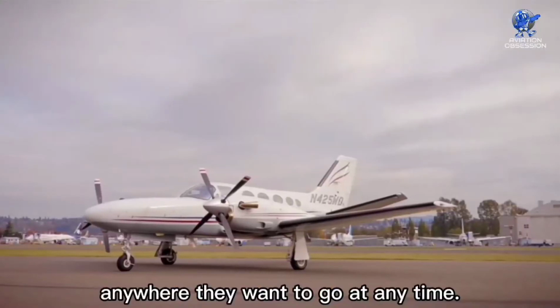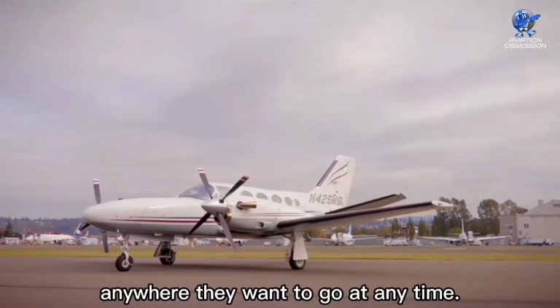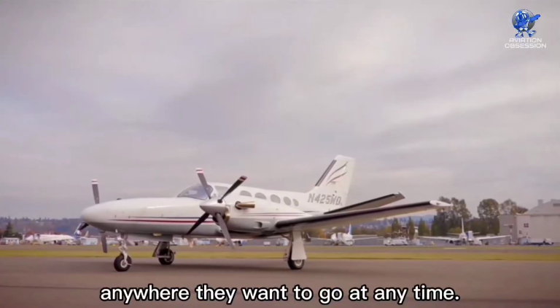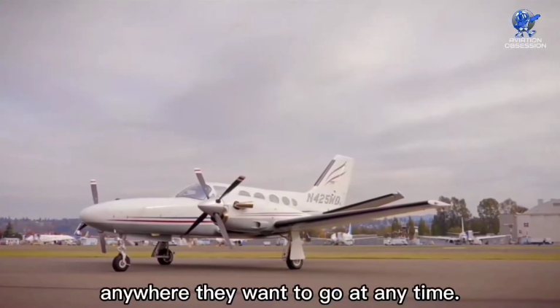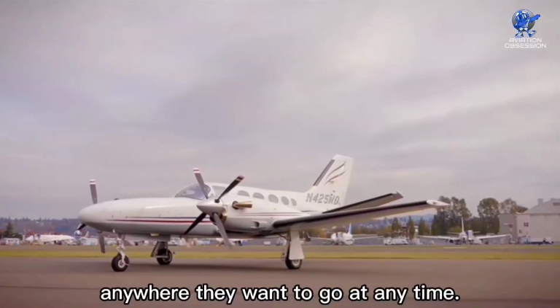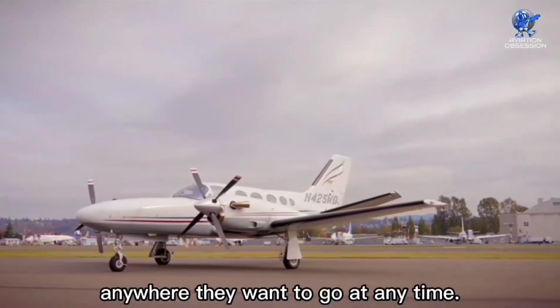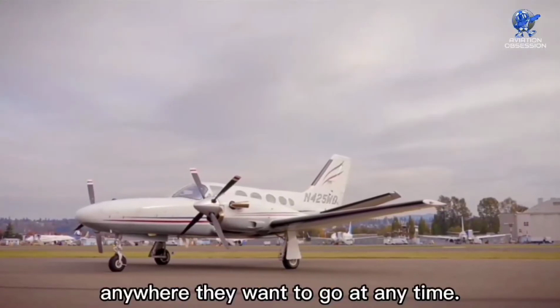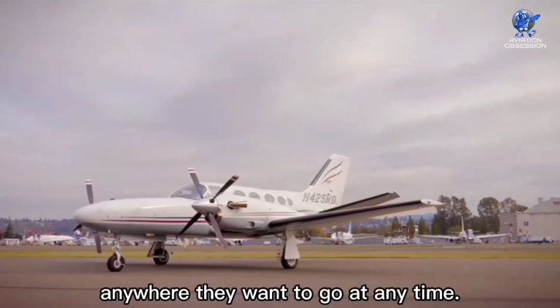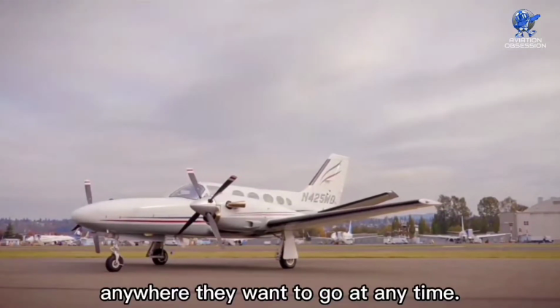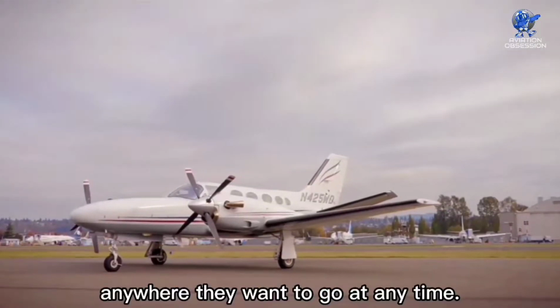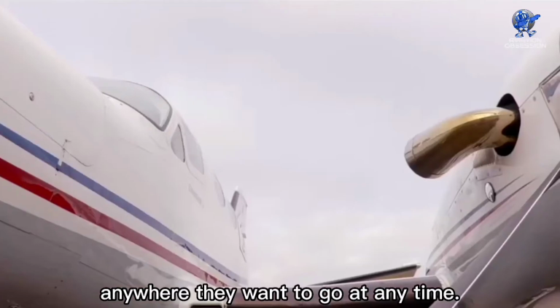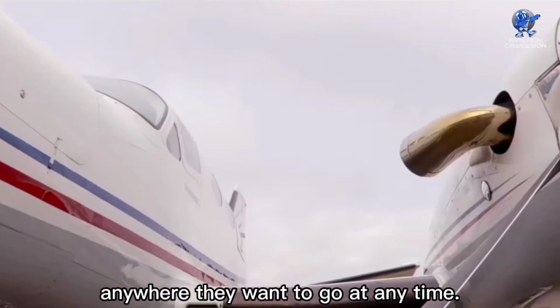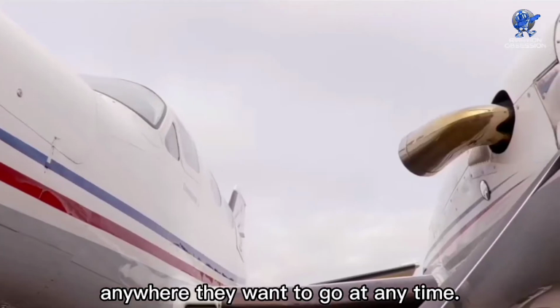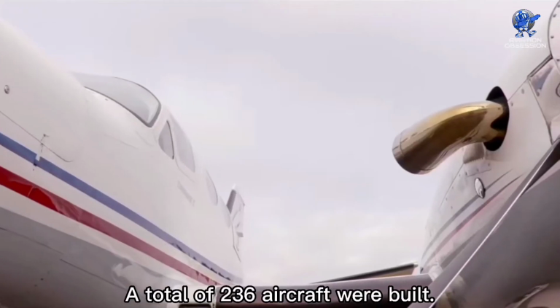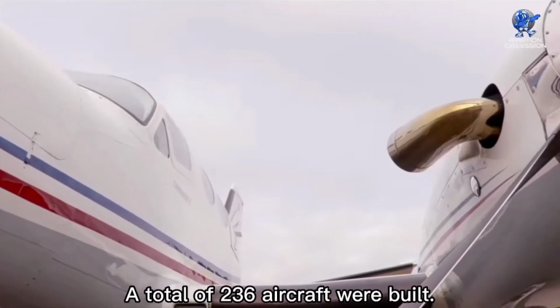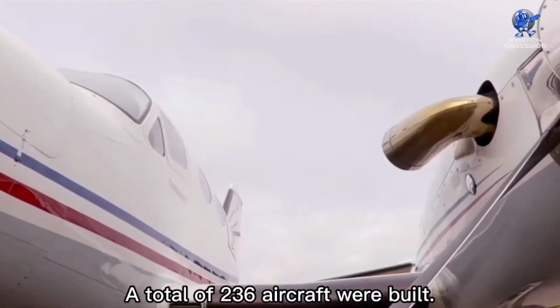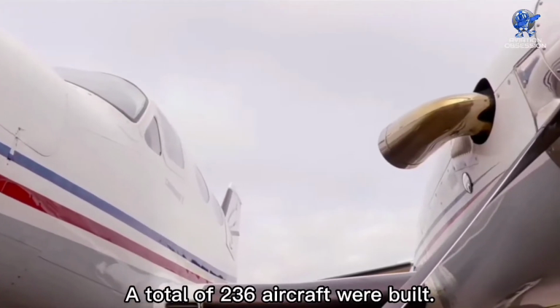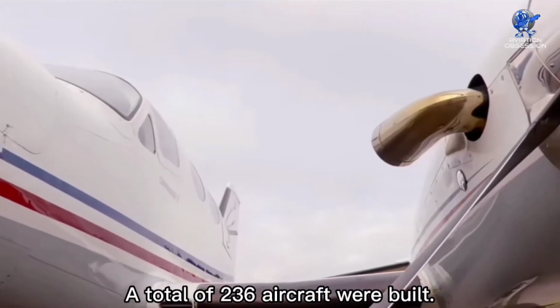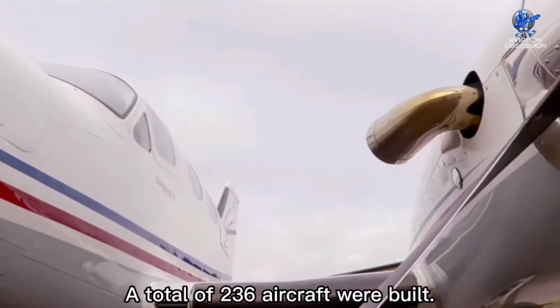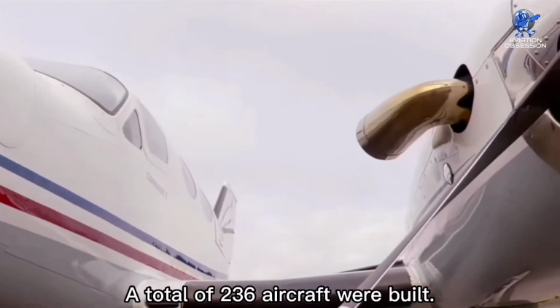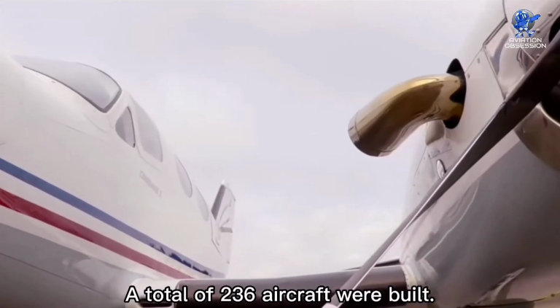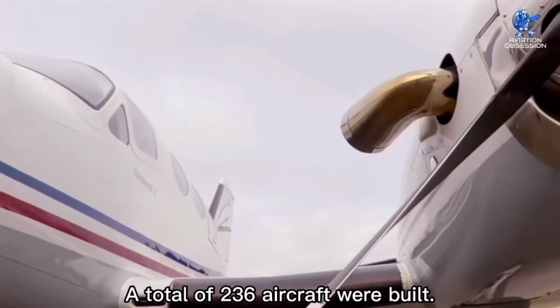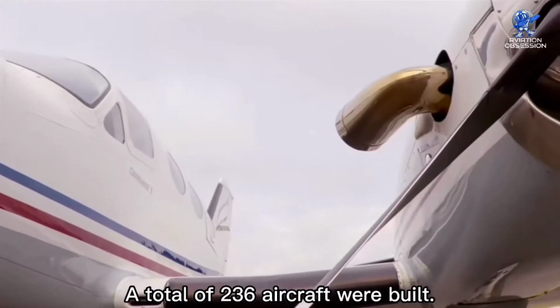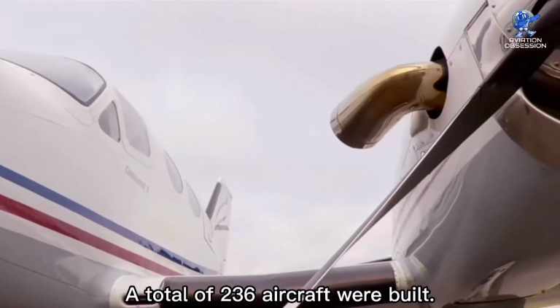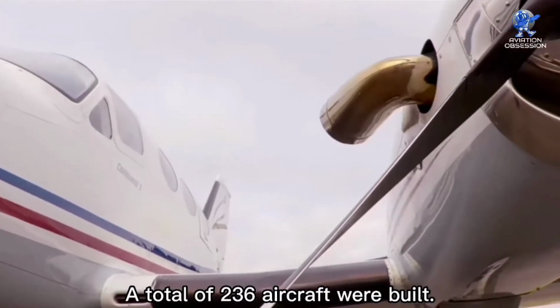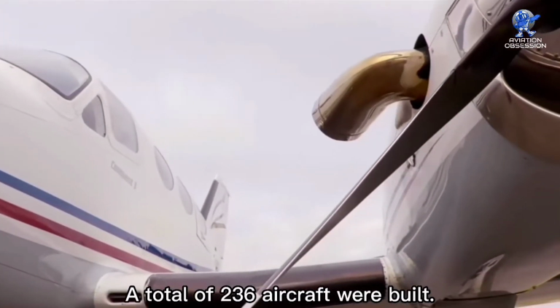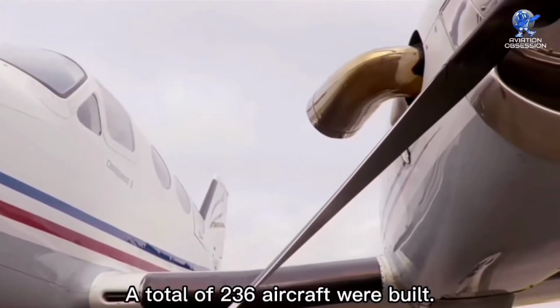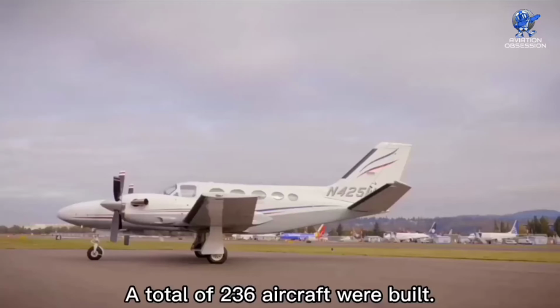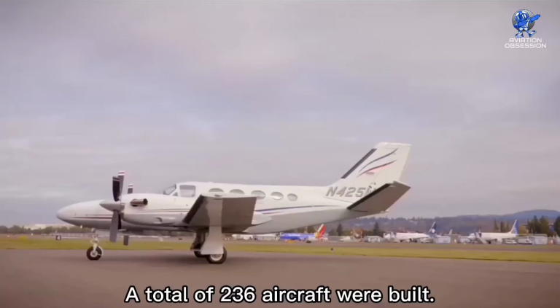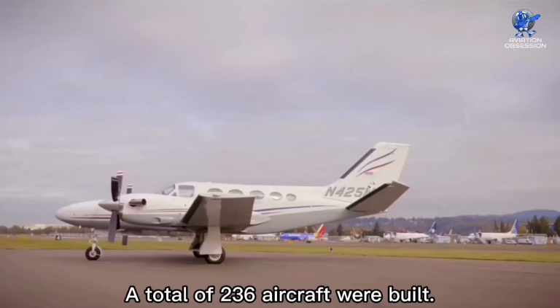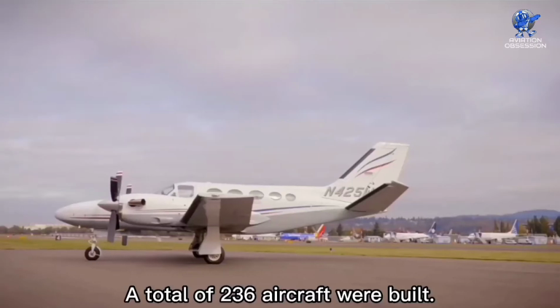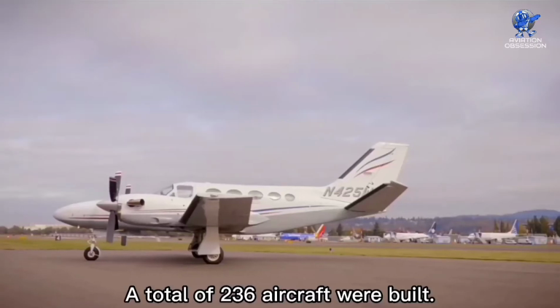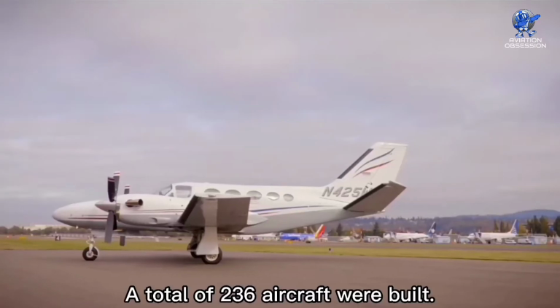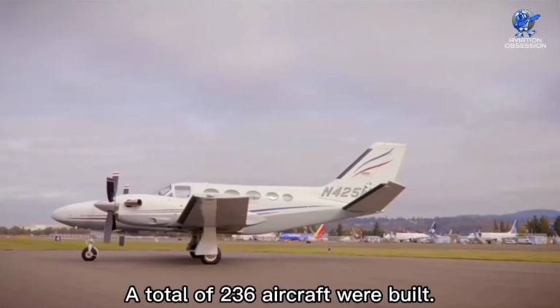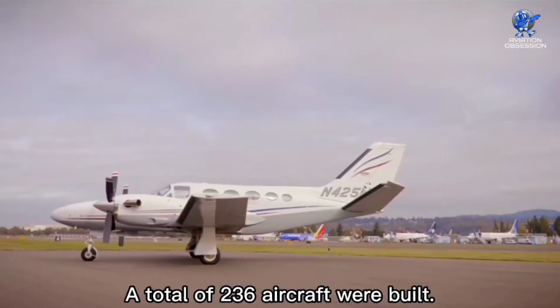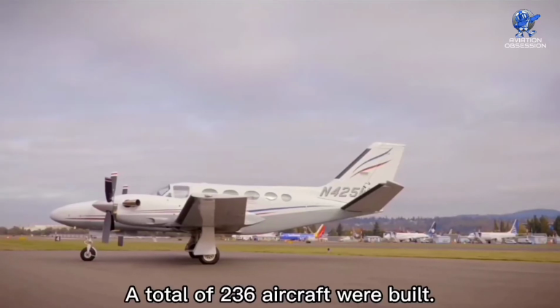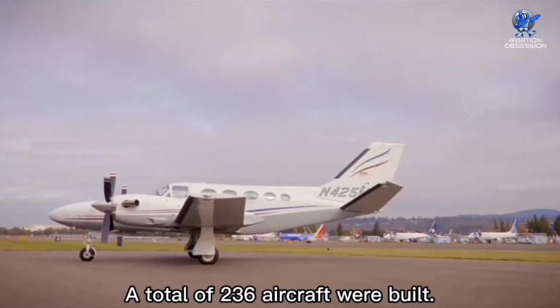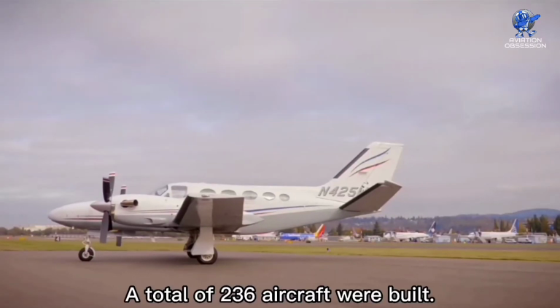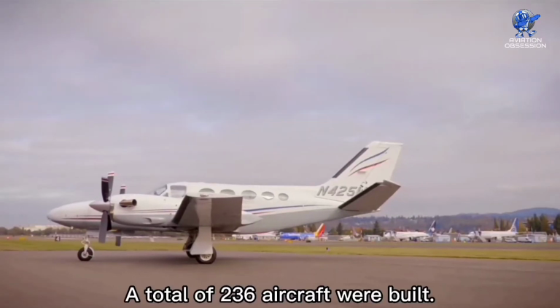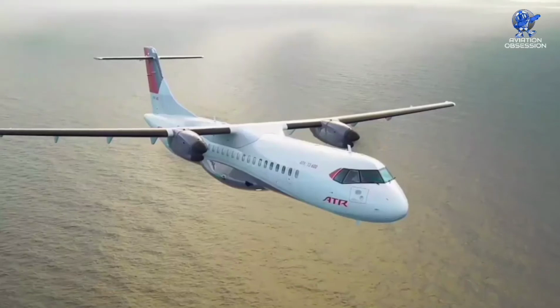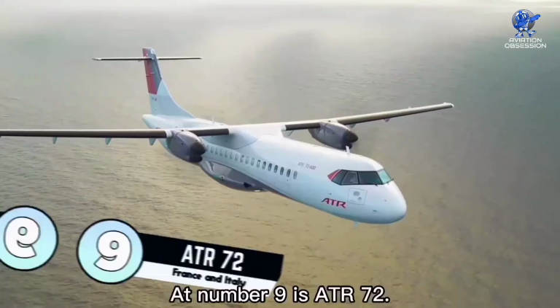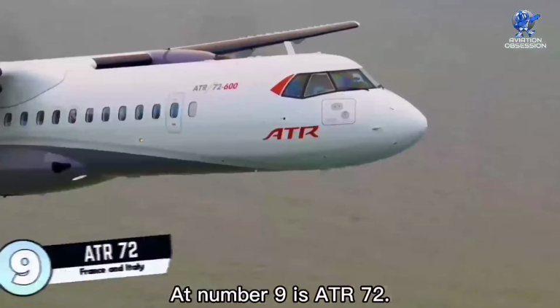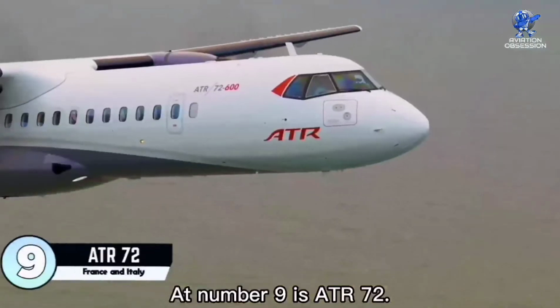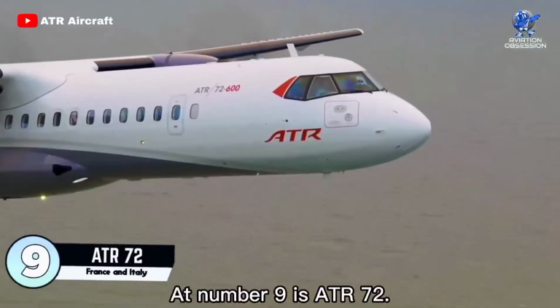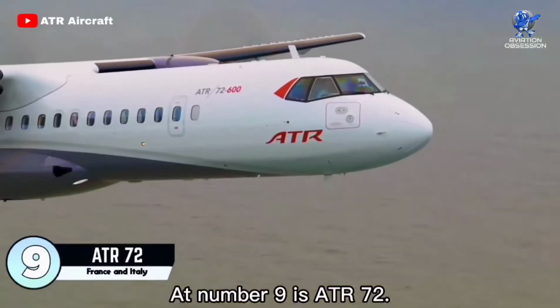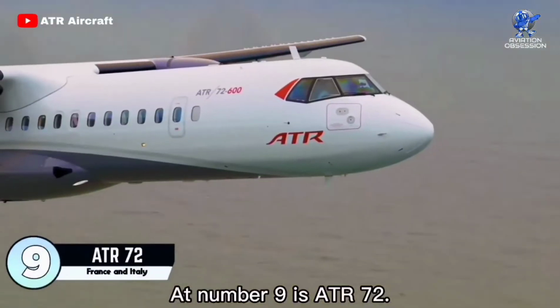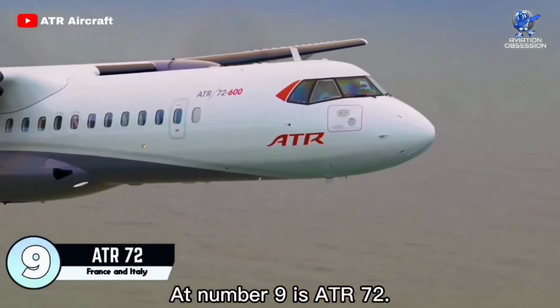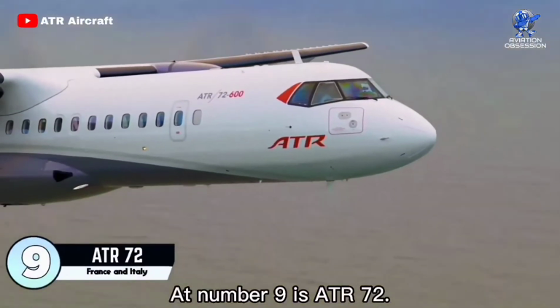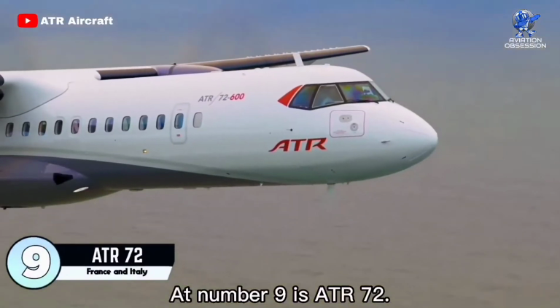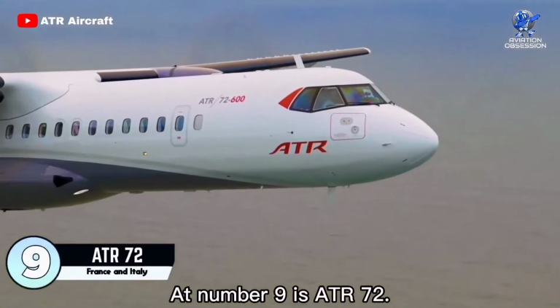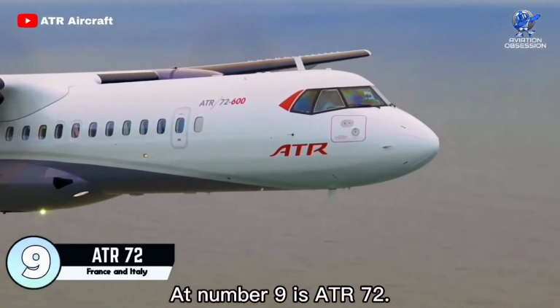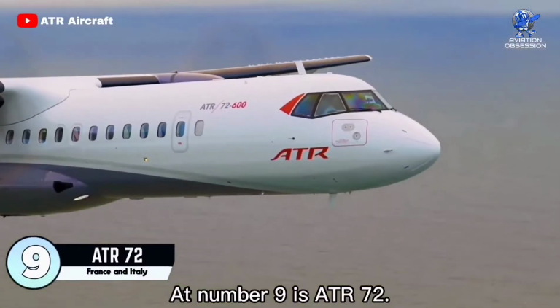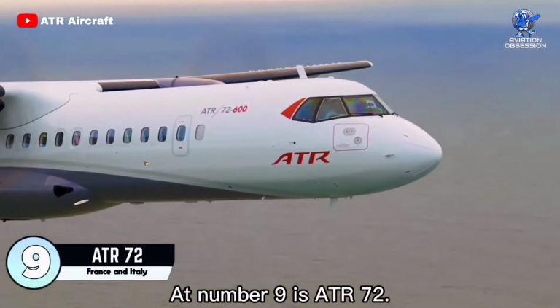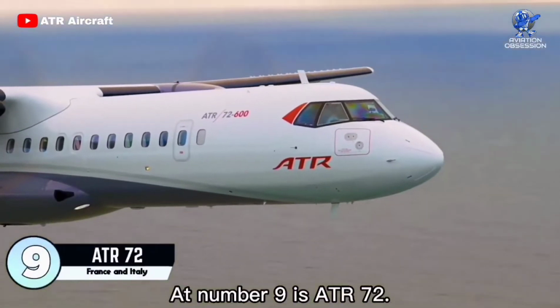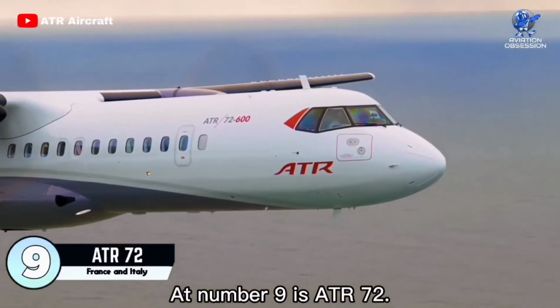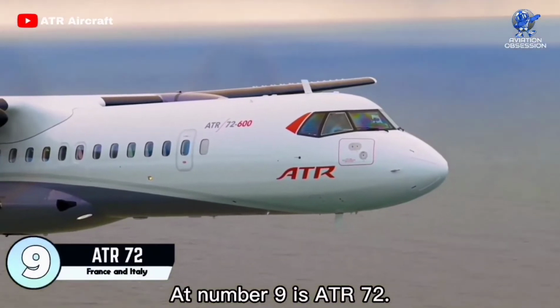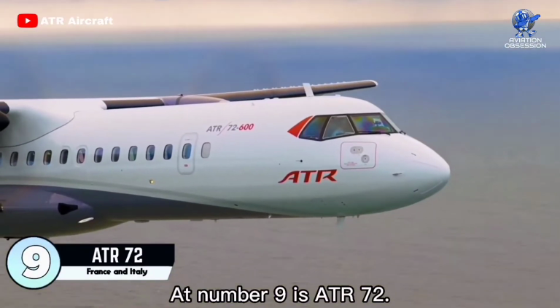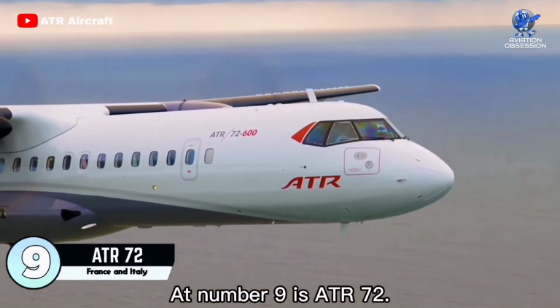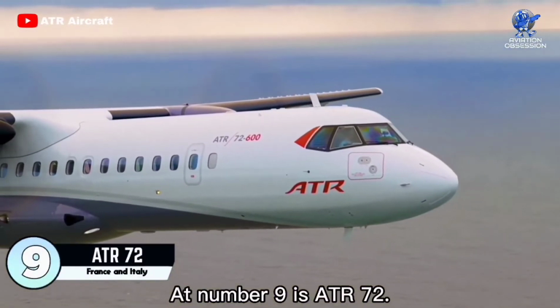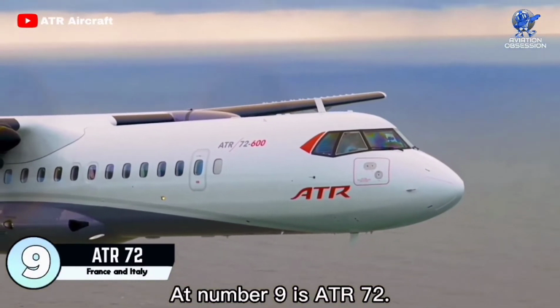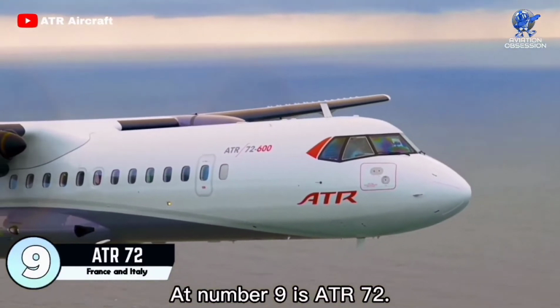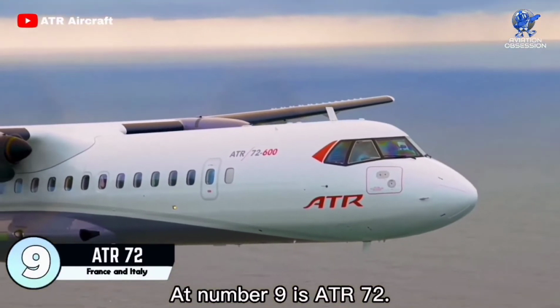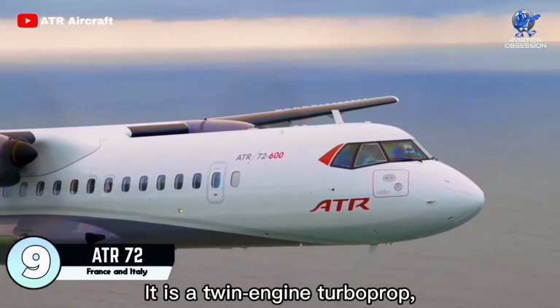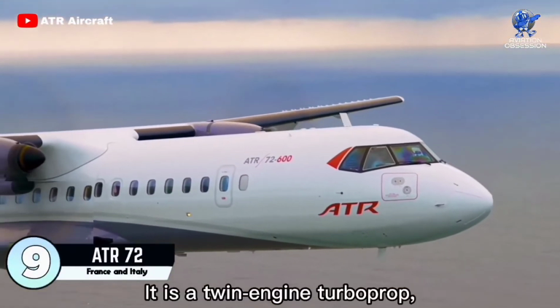There can be no question that this plane could take its VIP passengers anywhere they want to go at any time. A total of 236 aircraft were built.